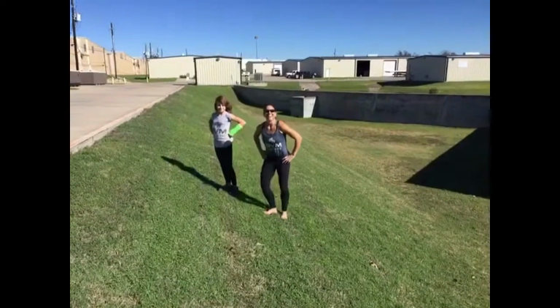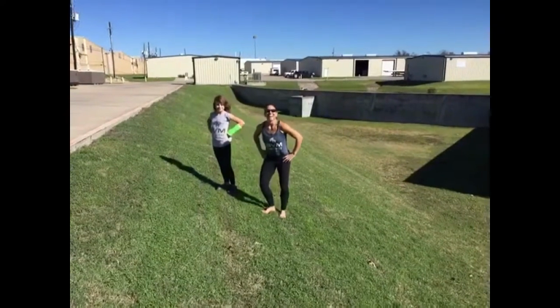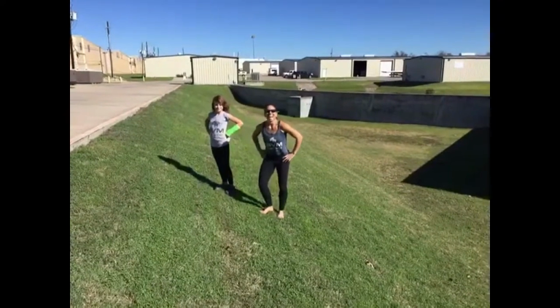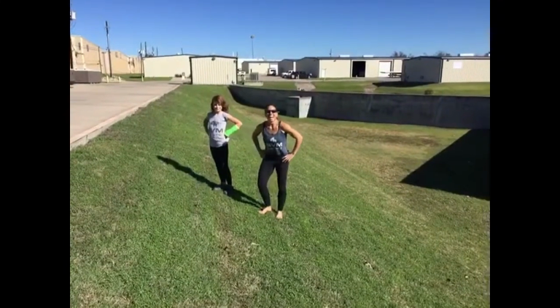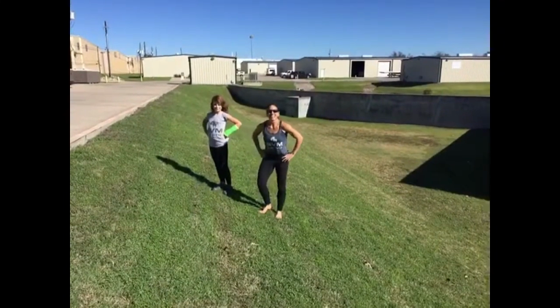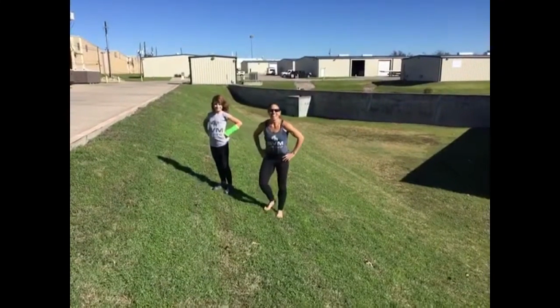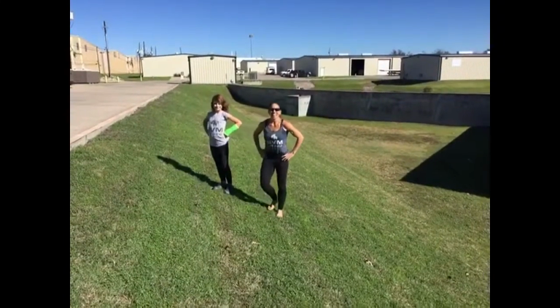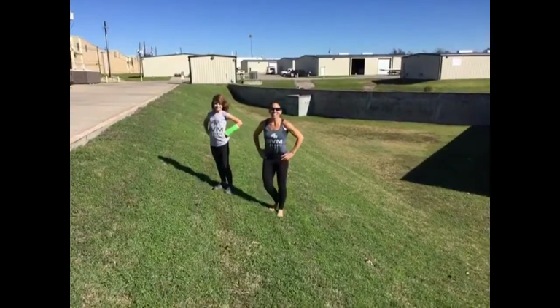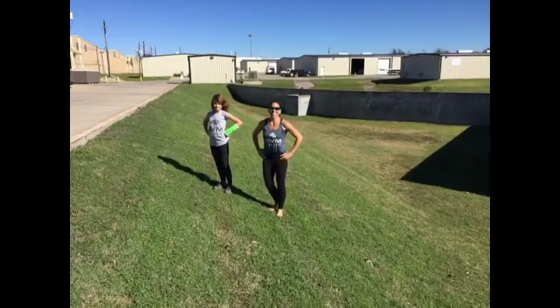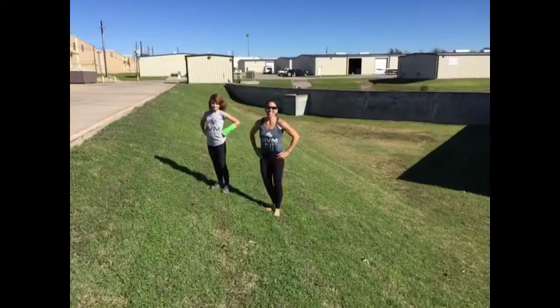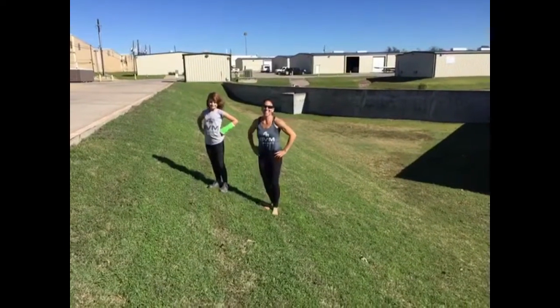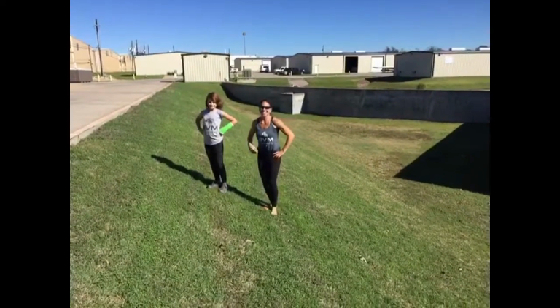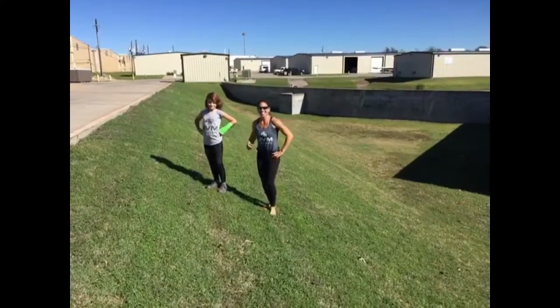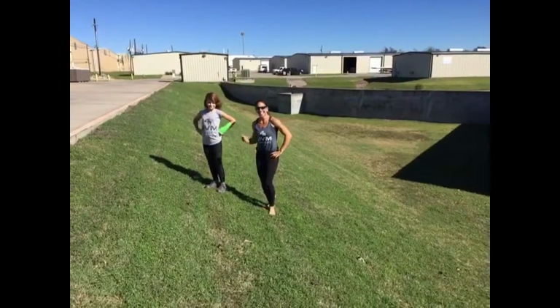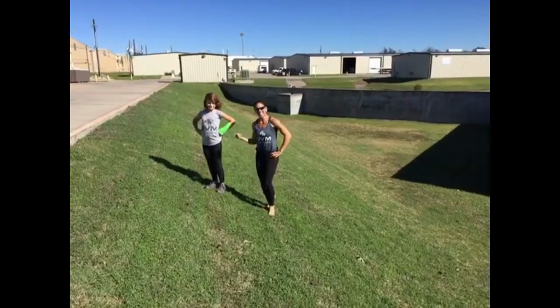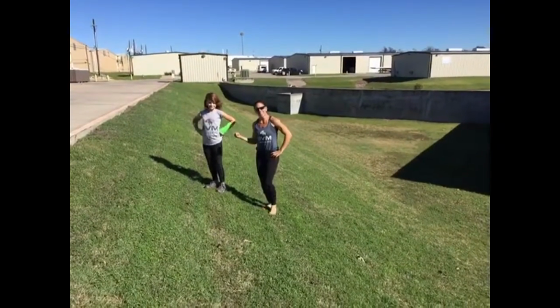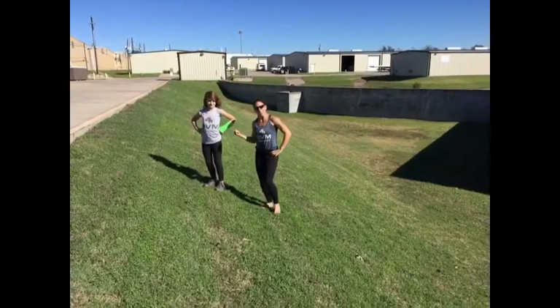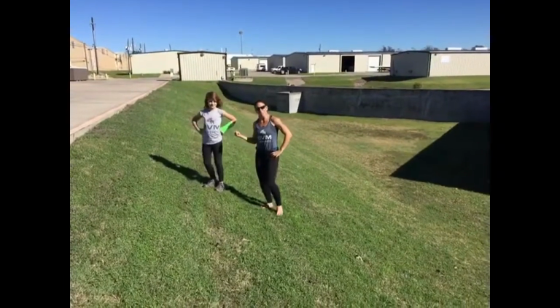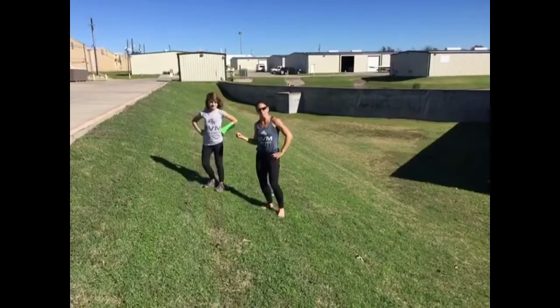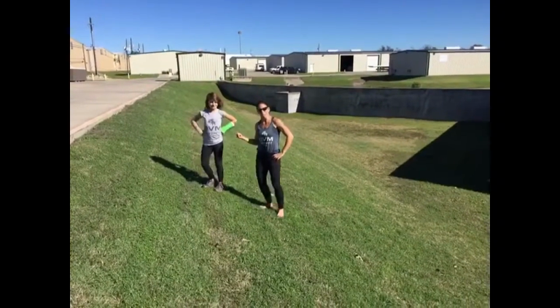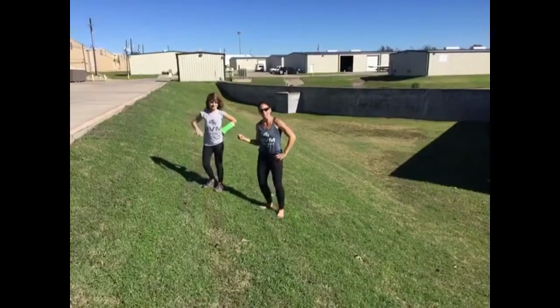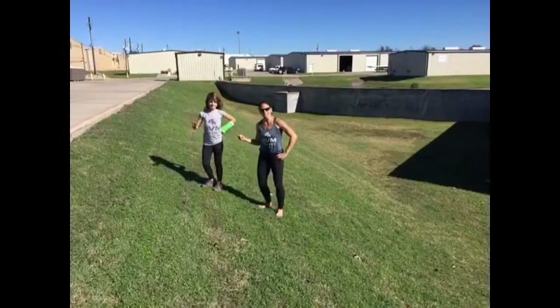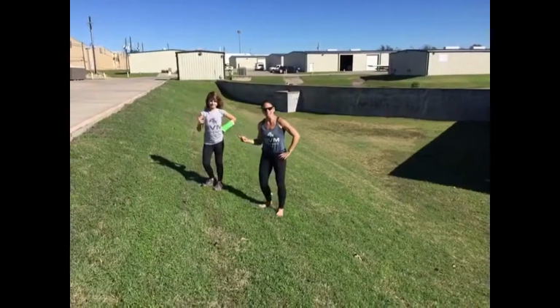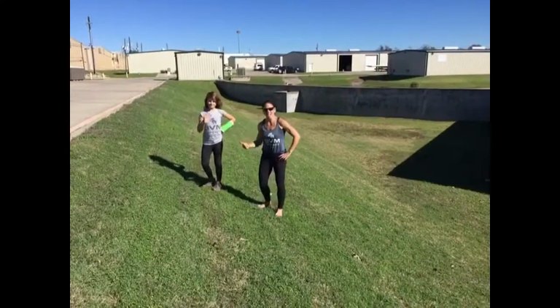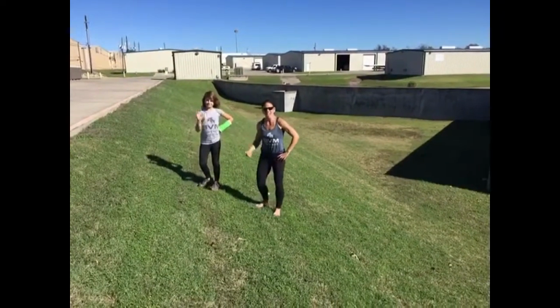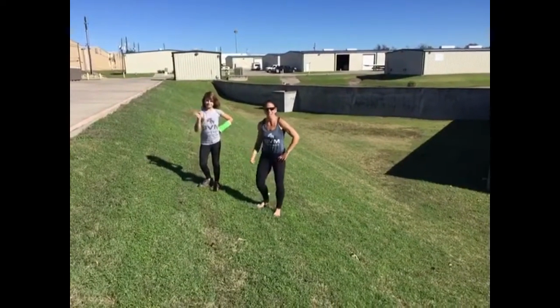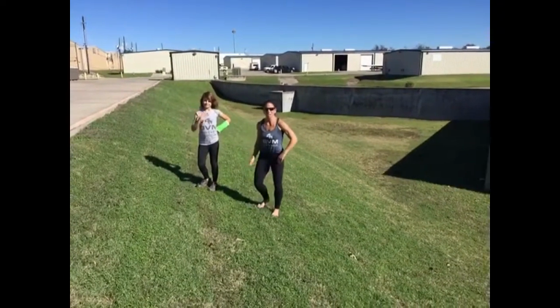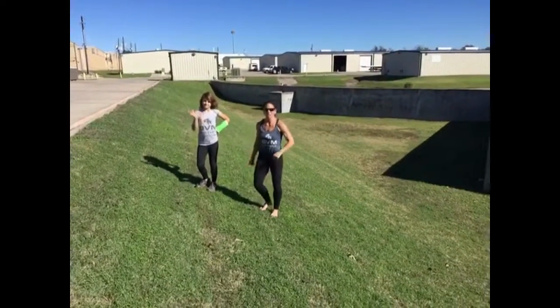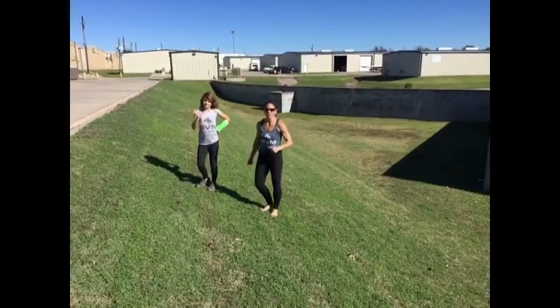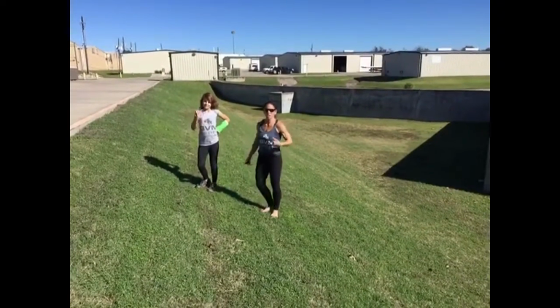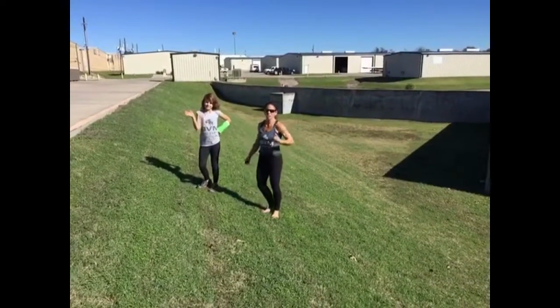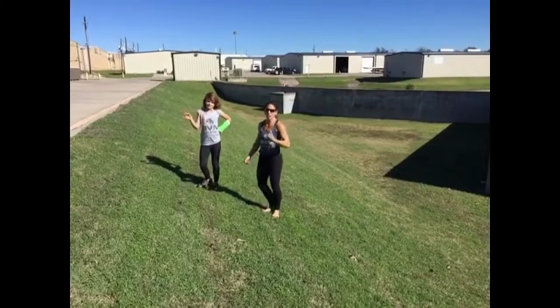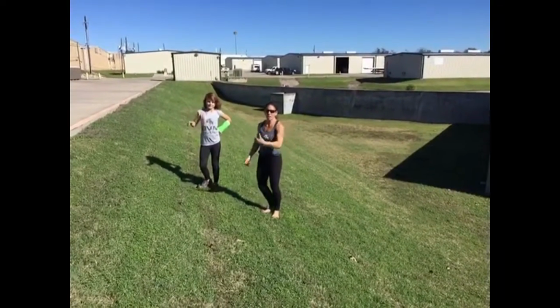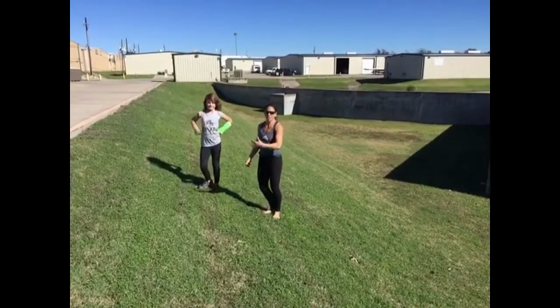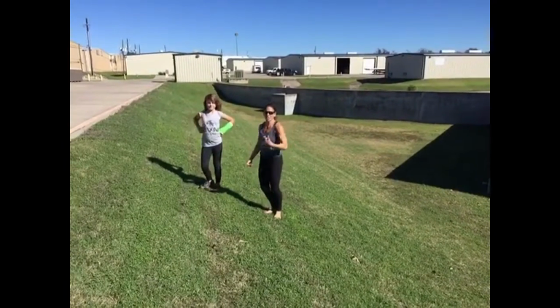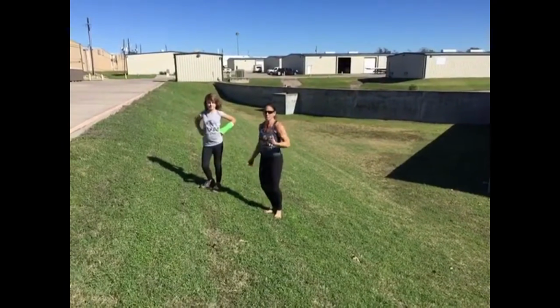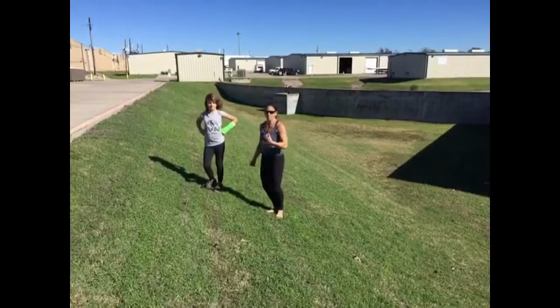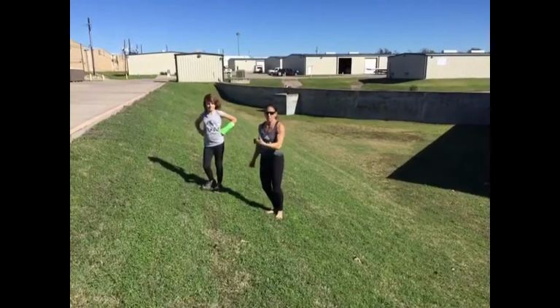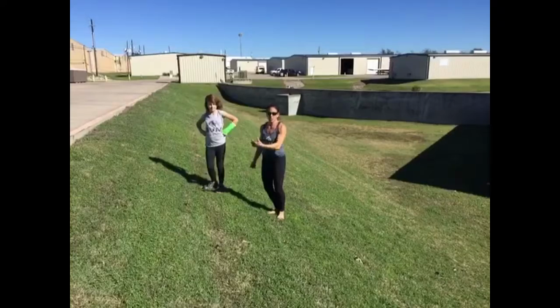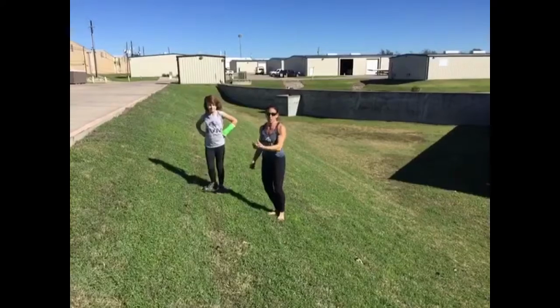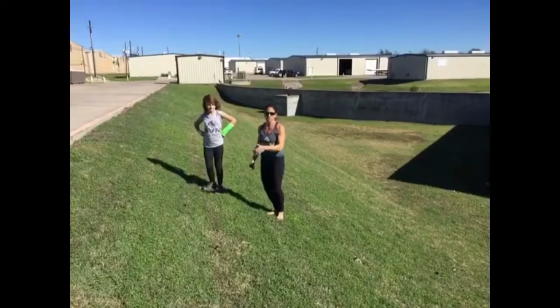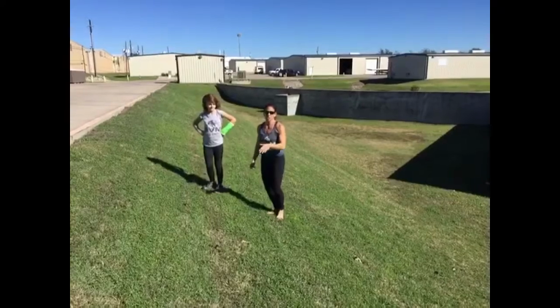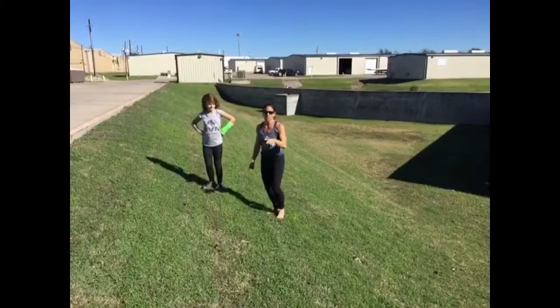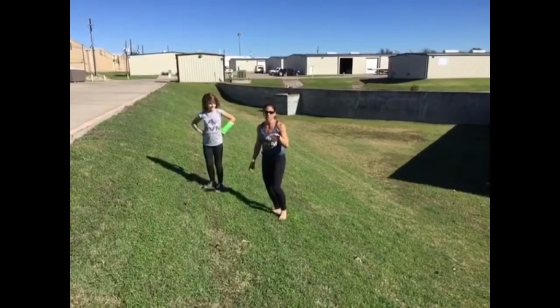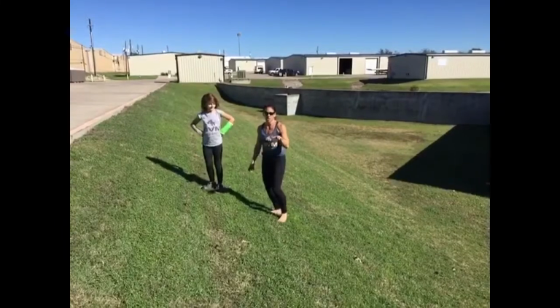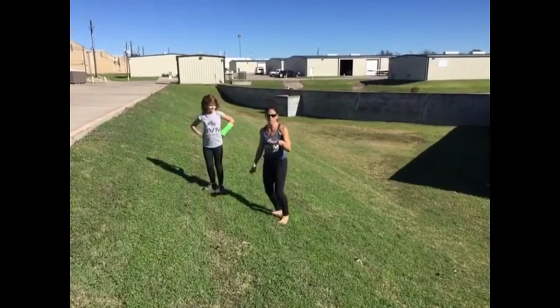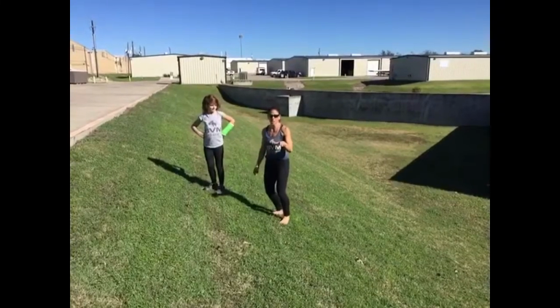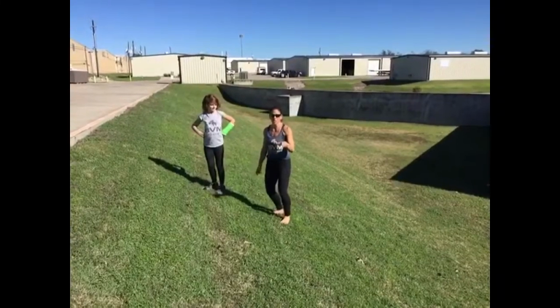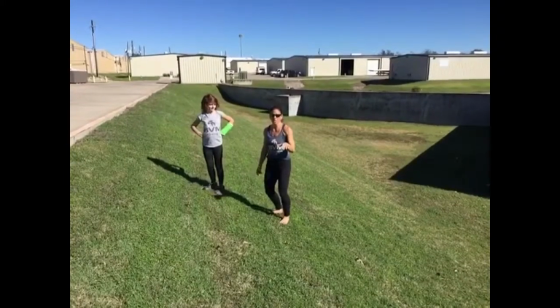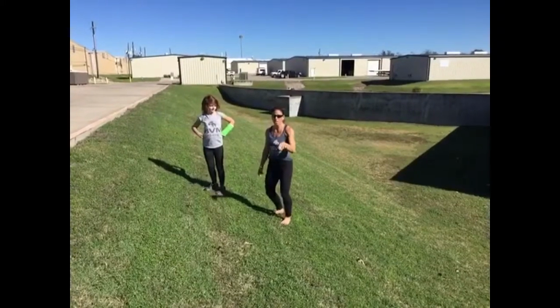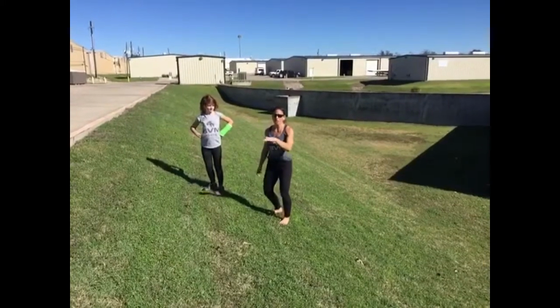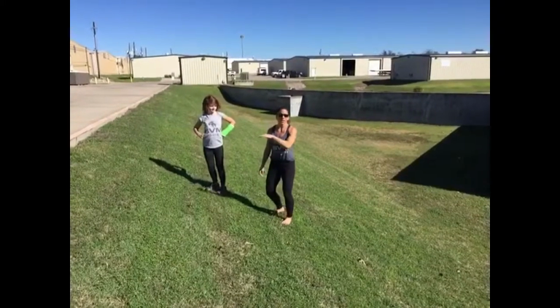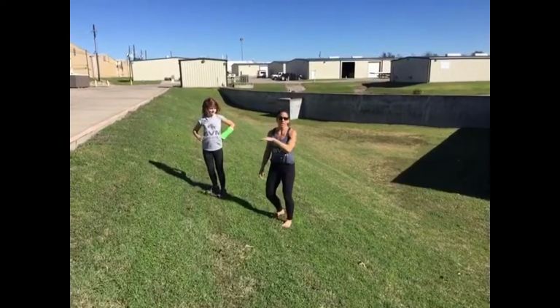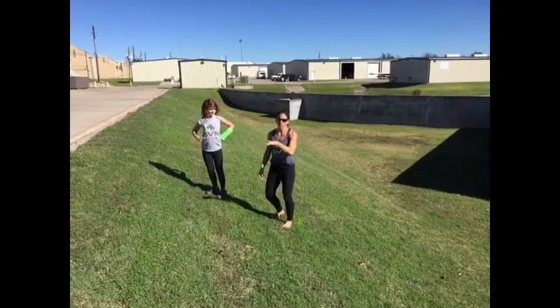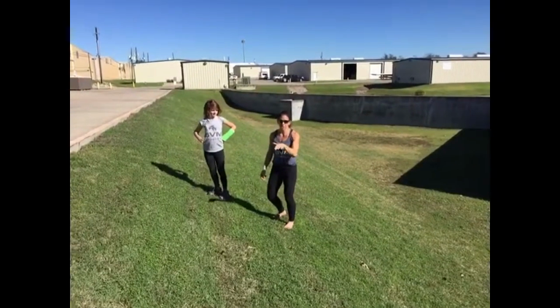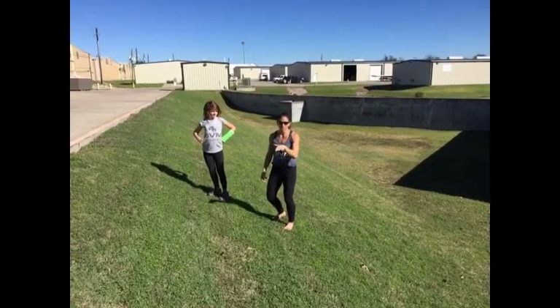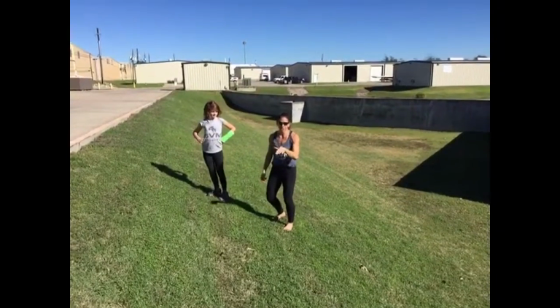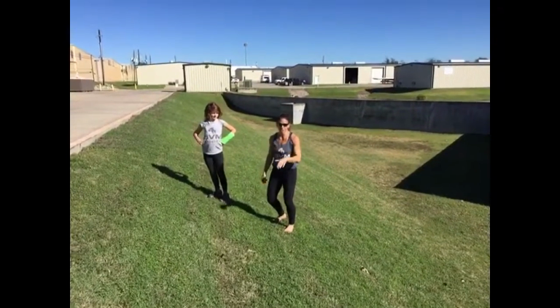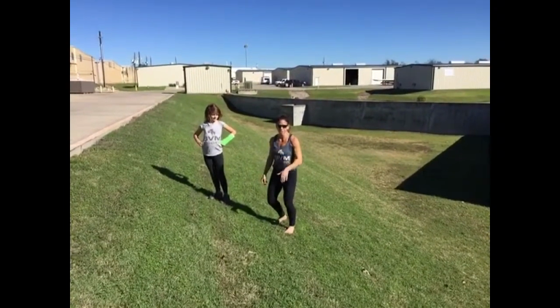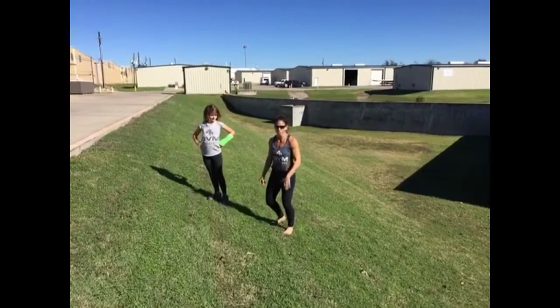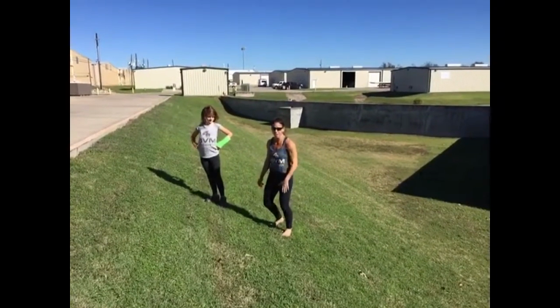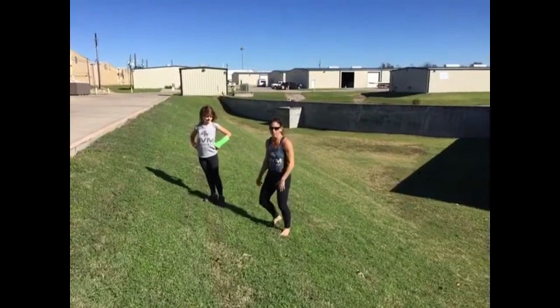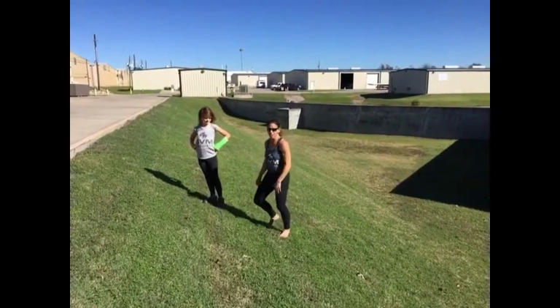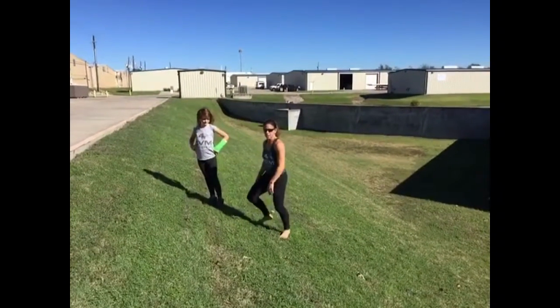Hi, Valerie Hunt here with Megan Hunt, and we're going to do directional pulls. We're going to use a hill, but you can use a straightaway.